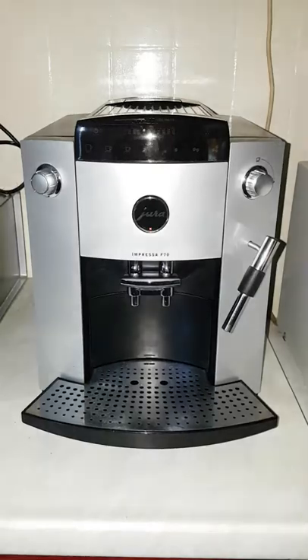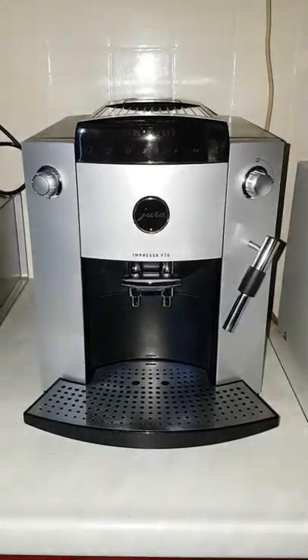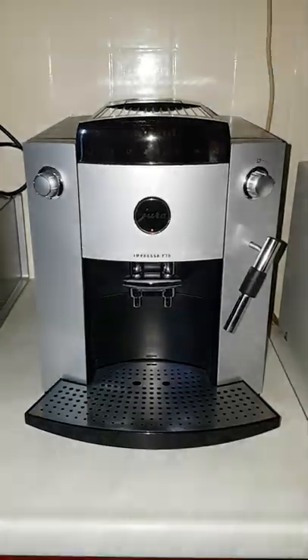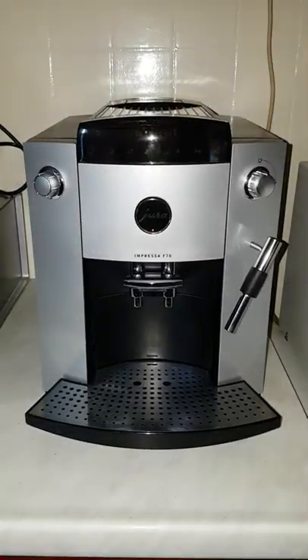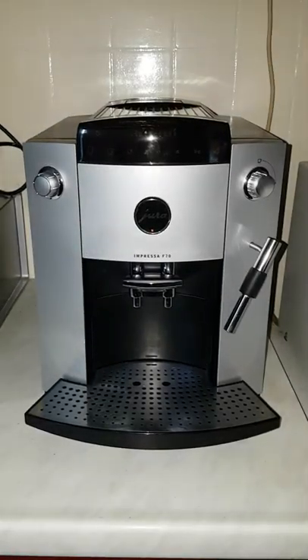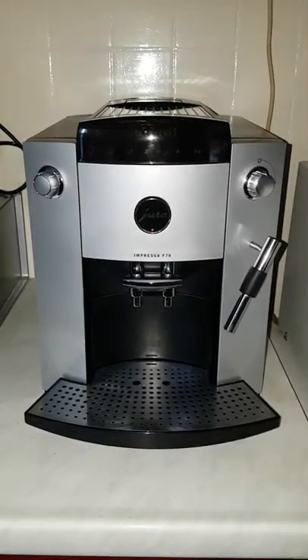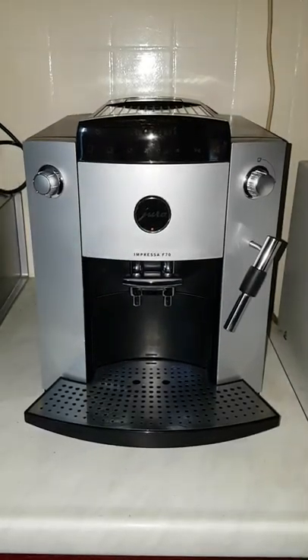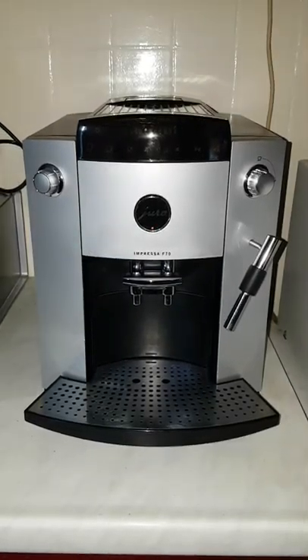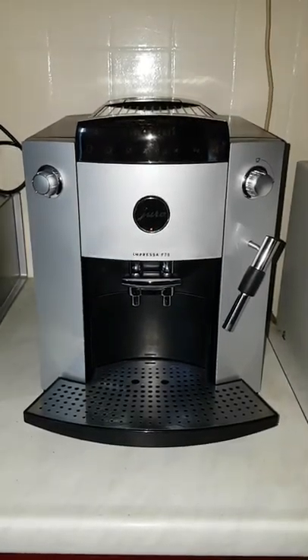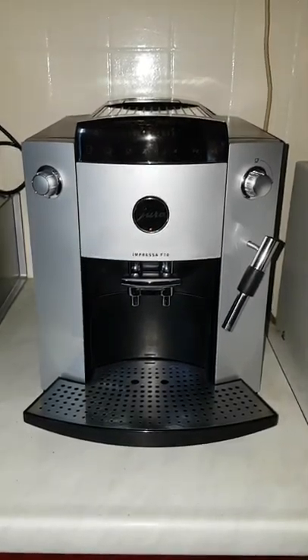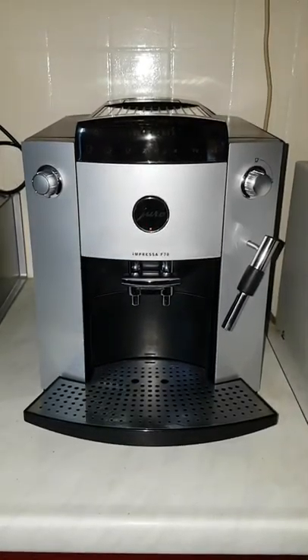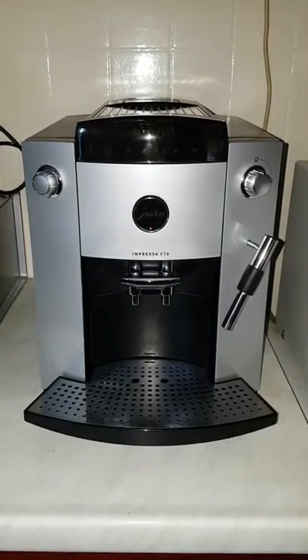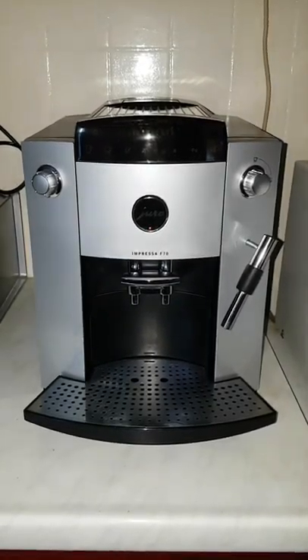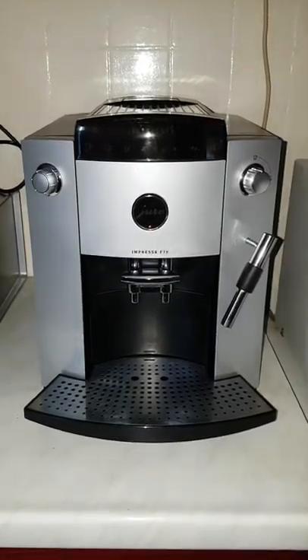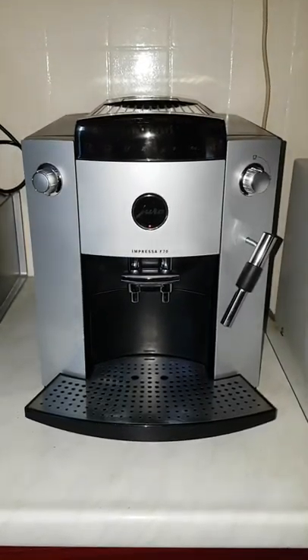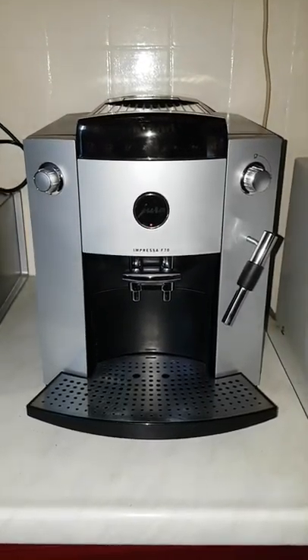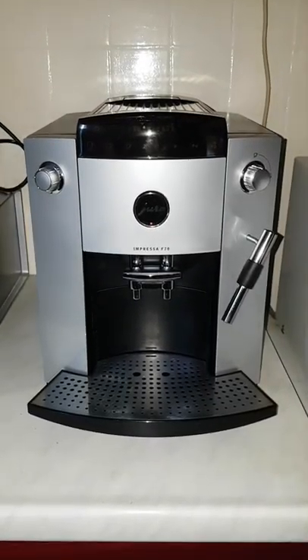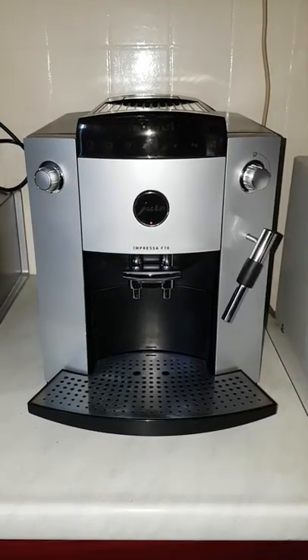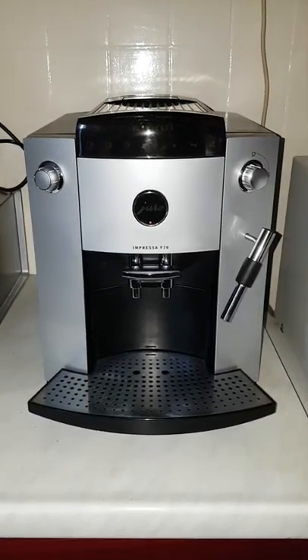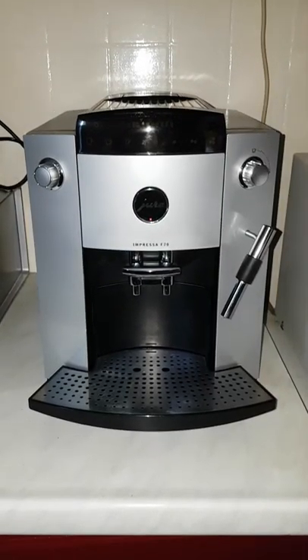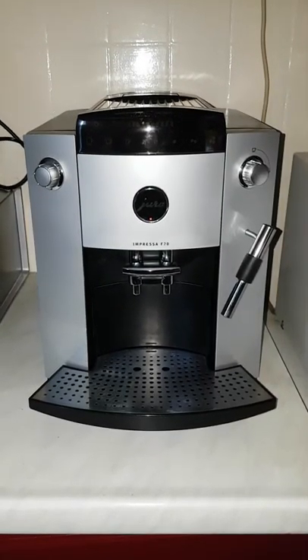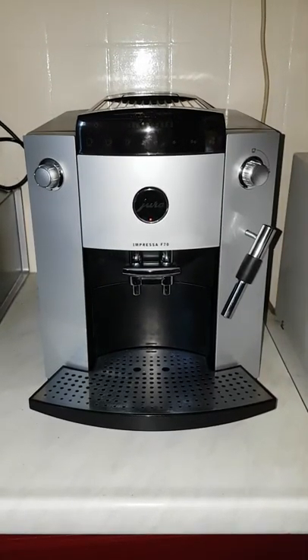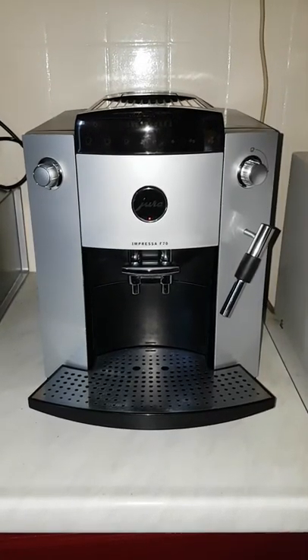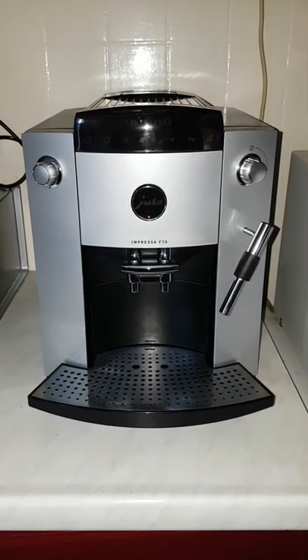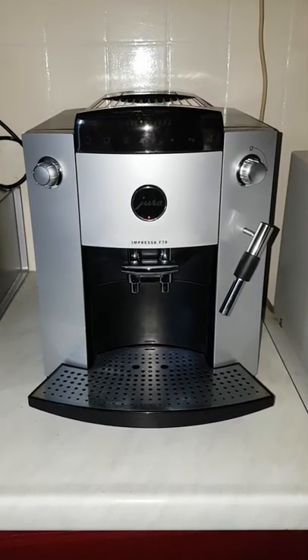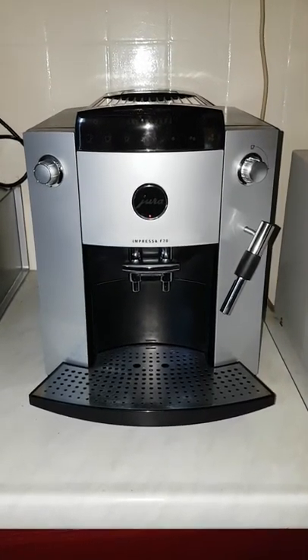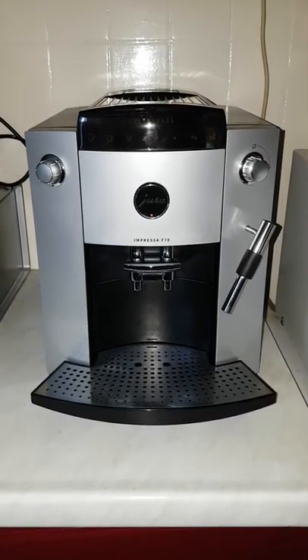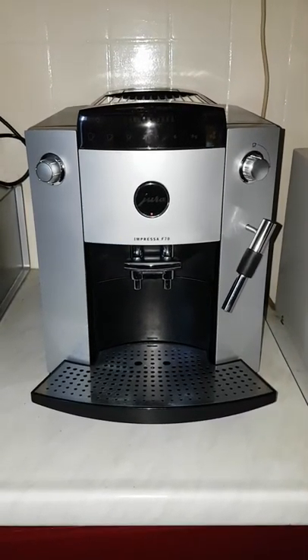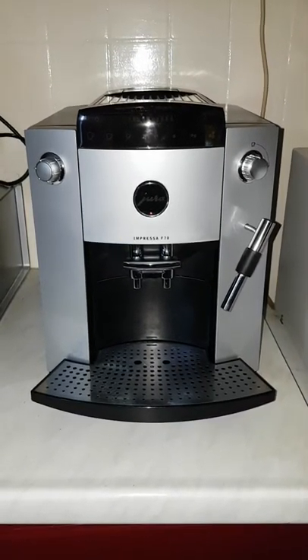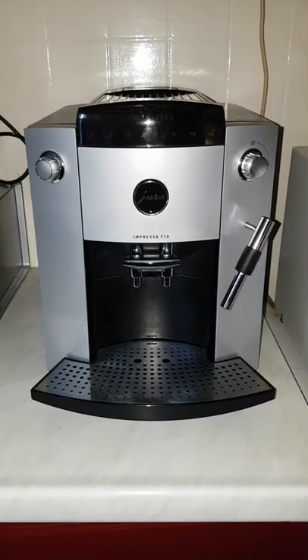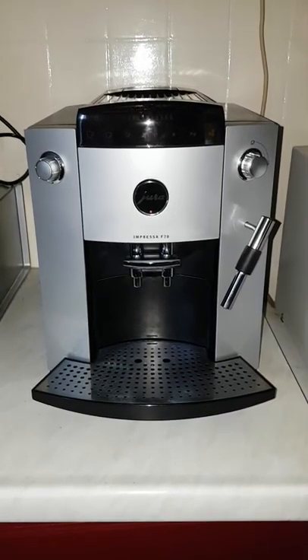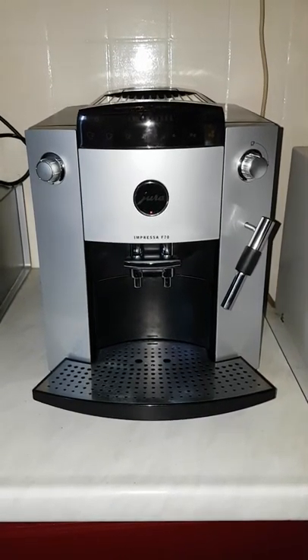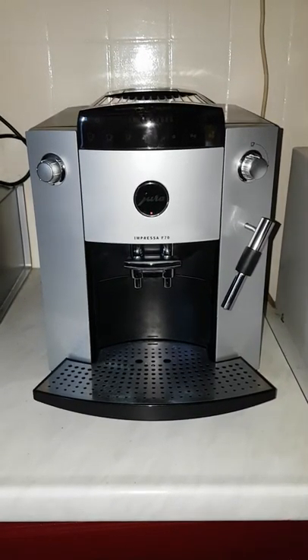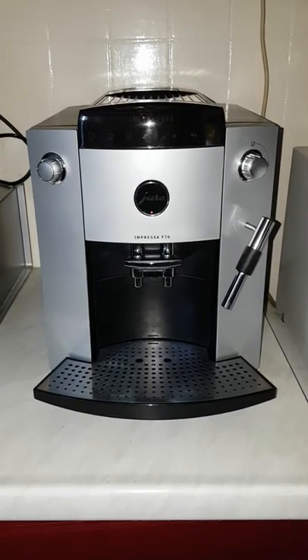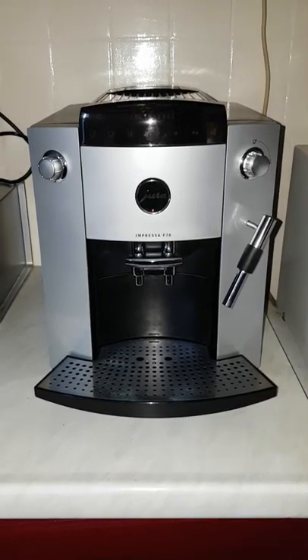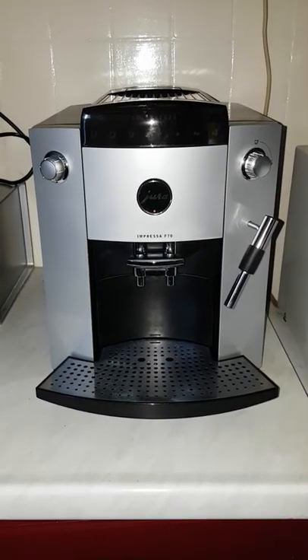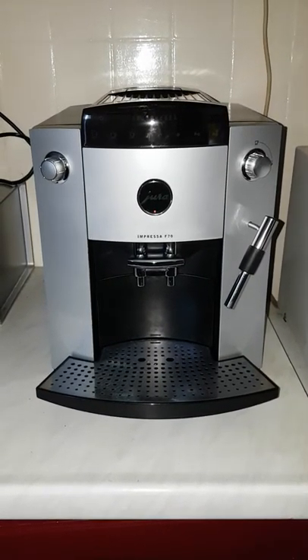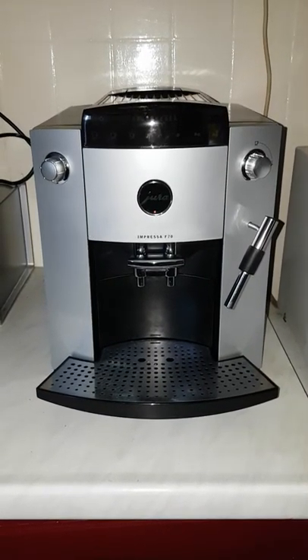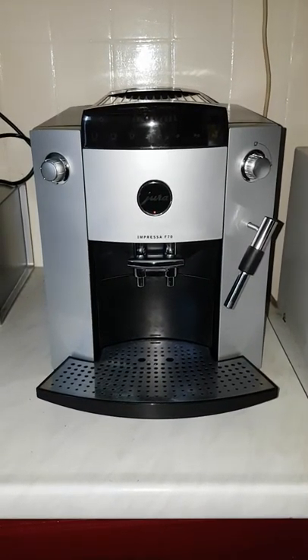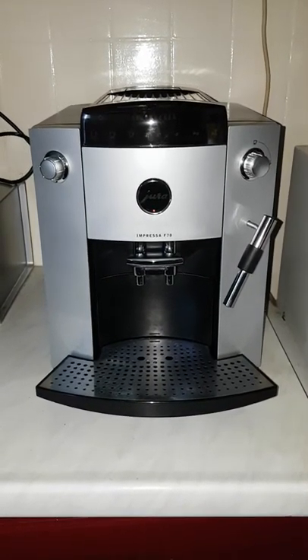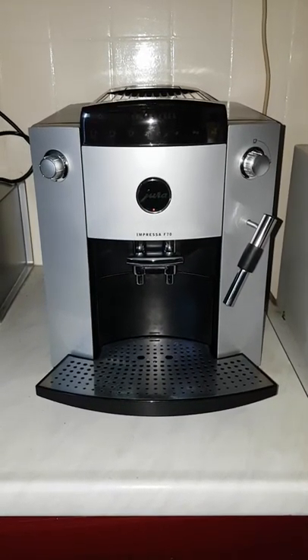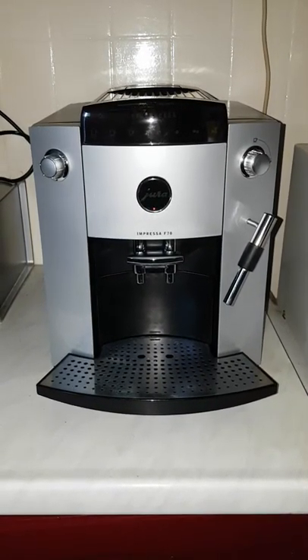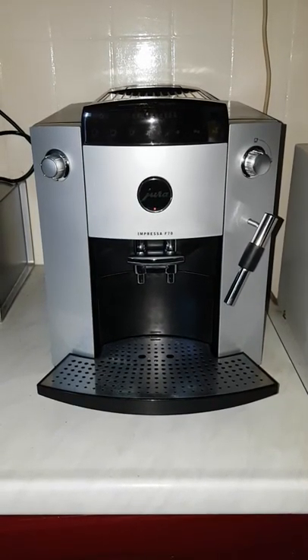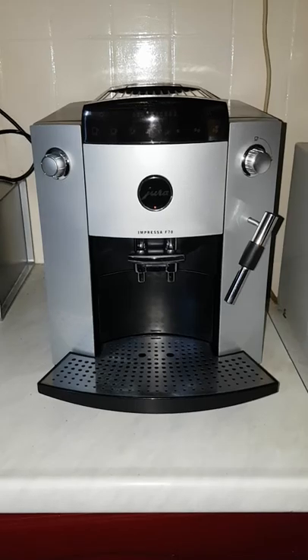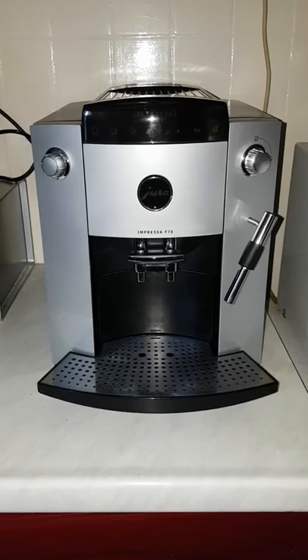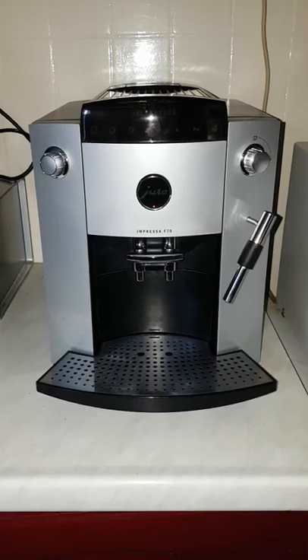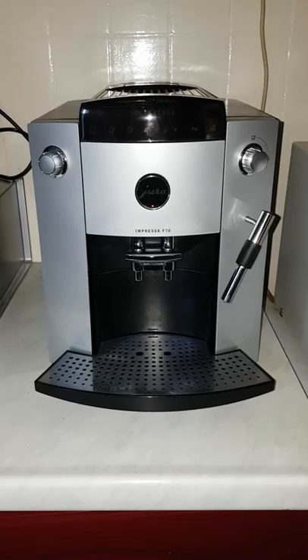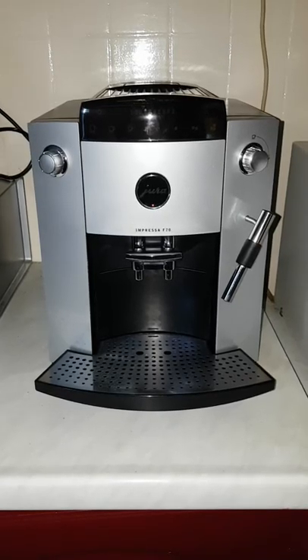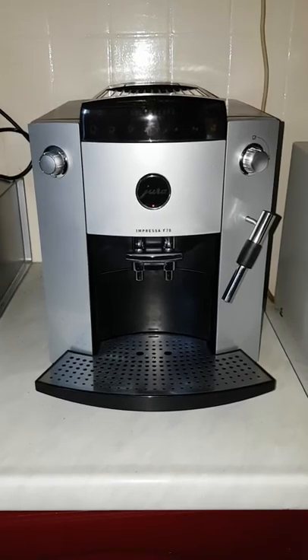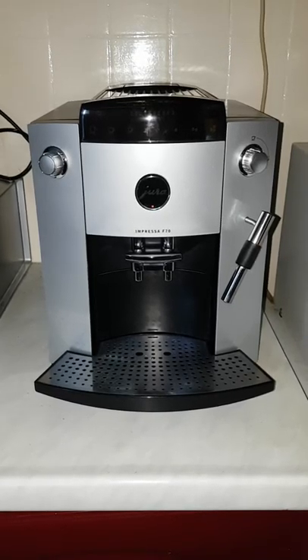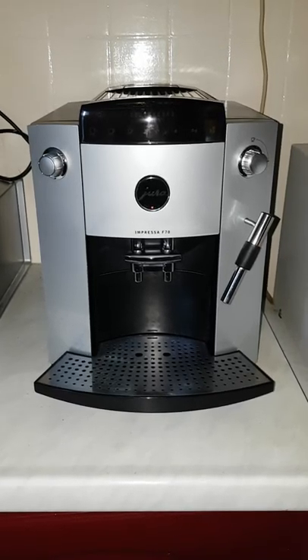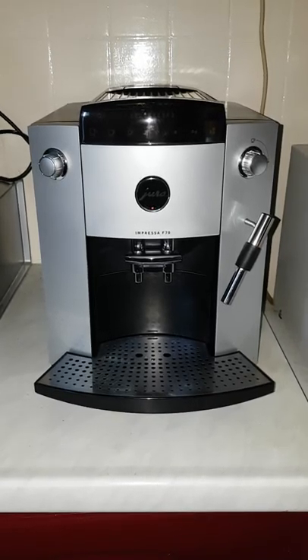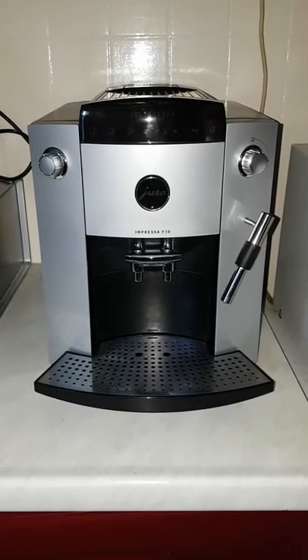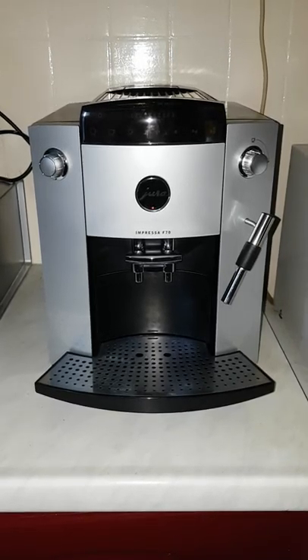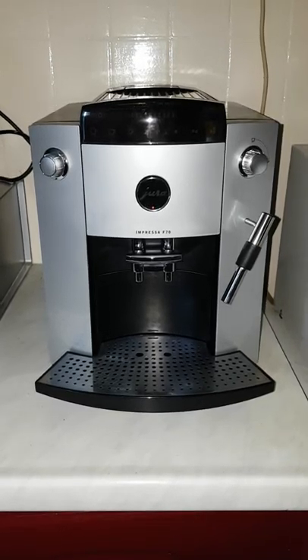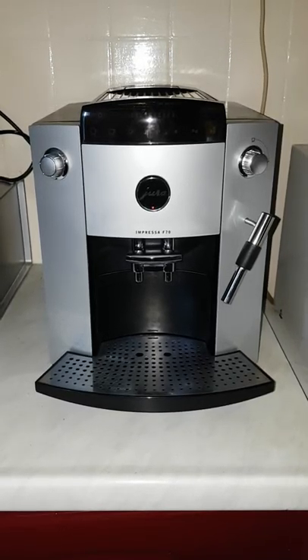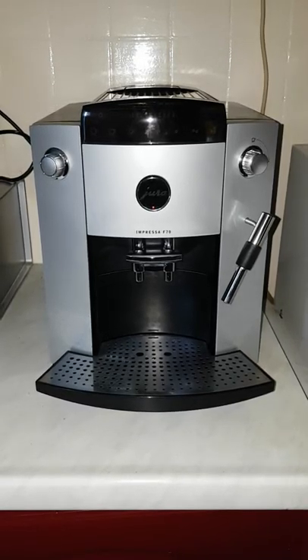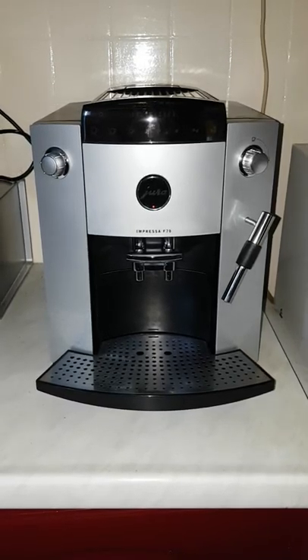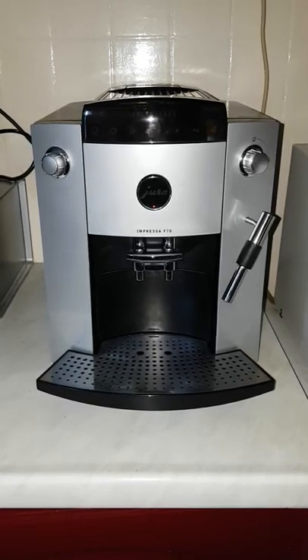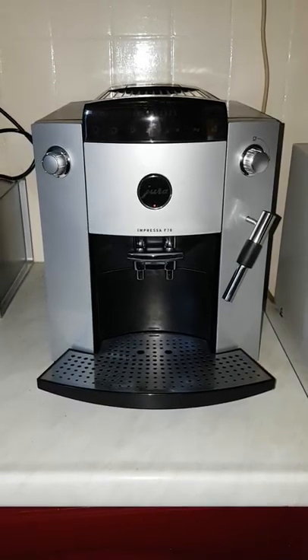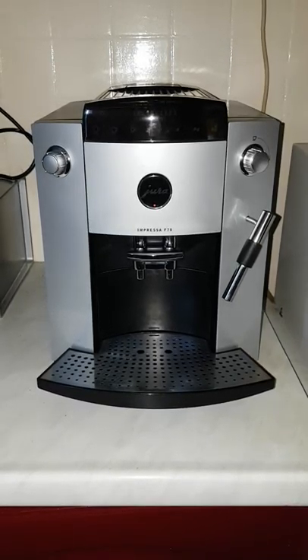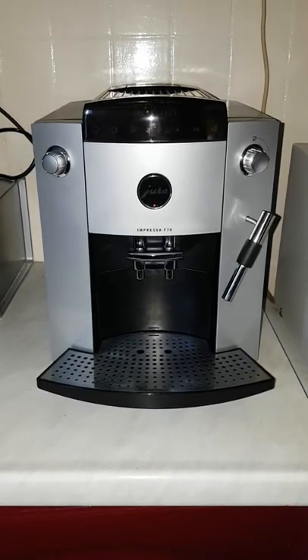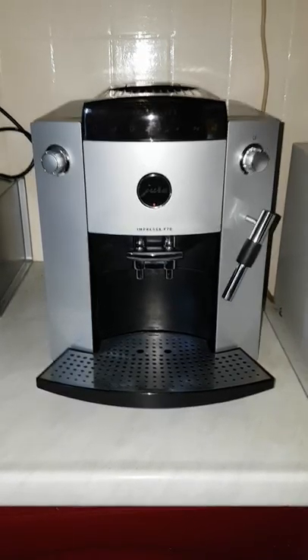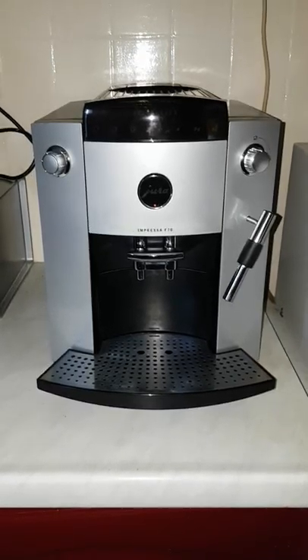Hello everybody, this is my Jura F70. I will explain in this video how to use it for the first time.